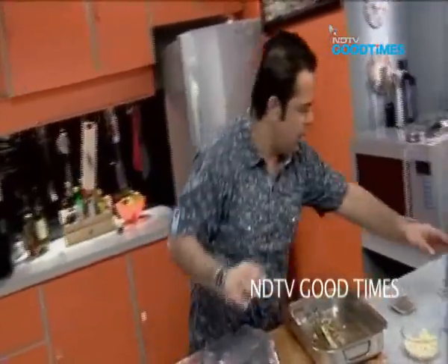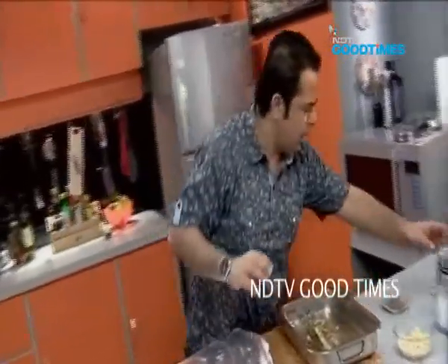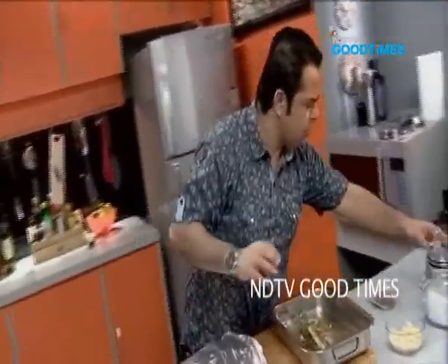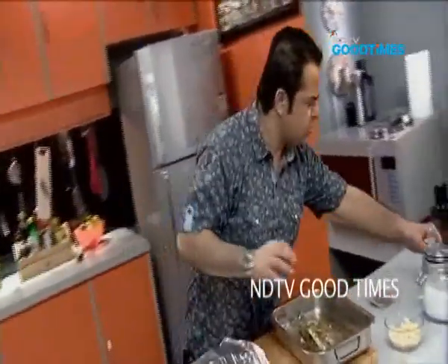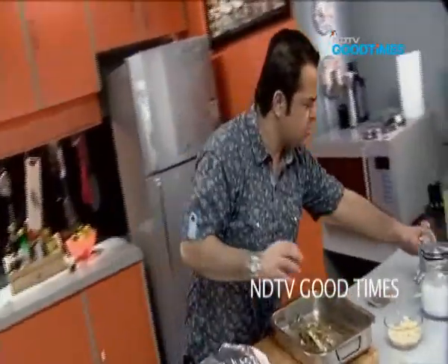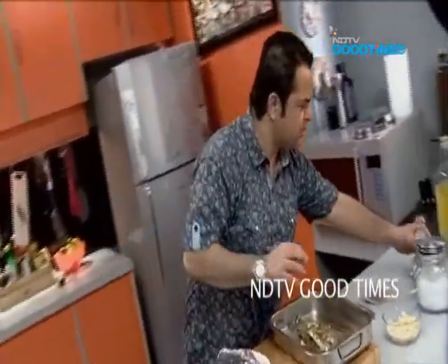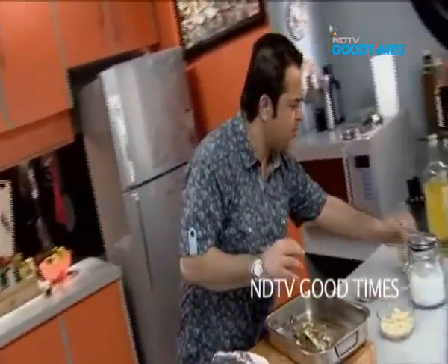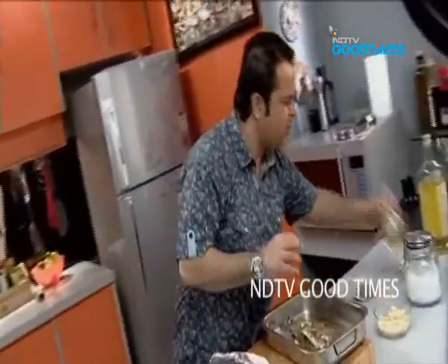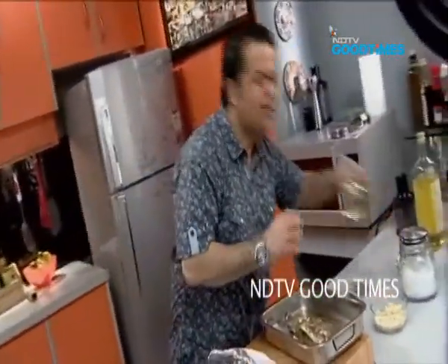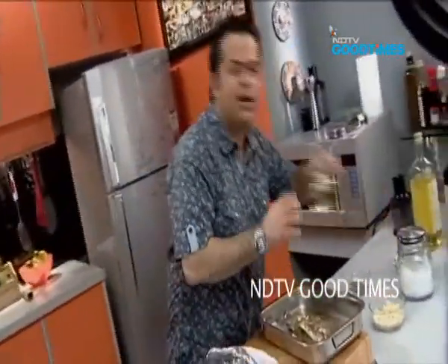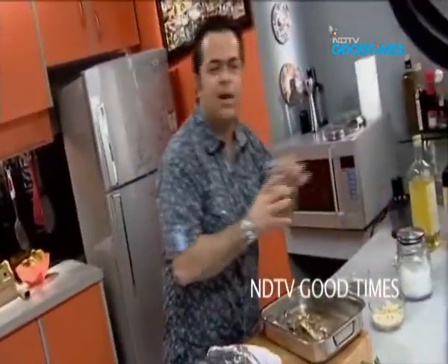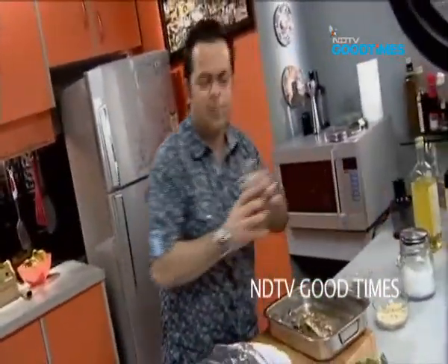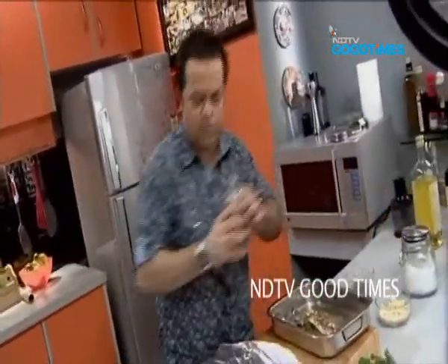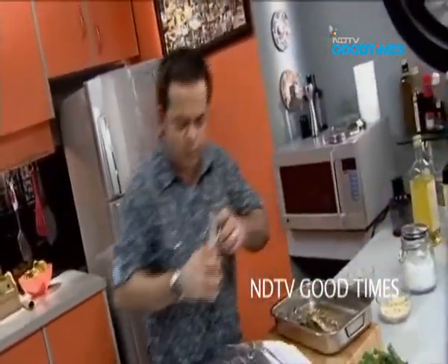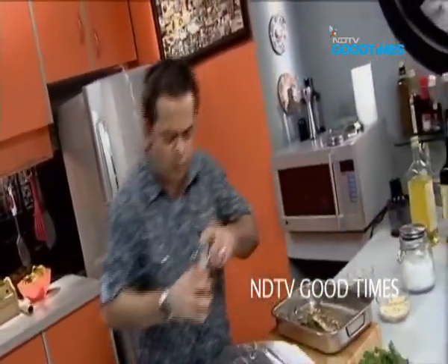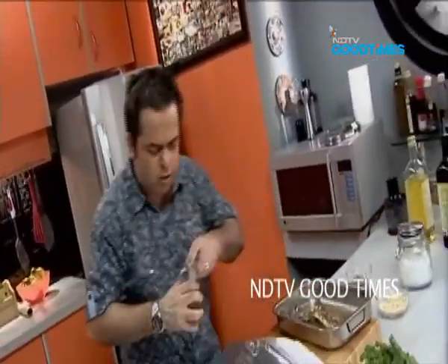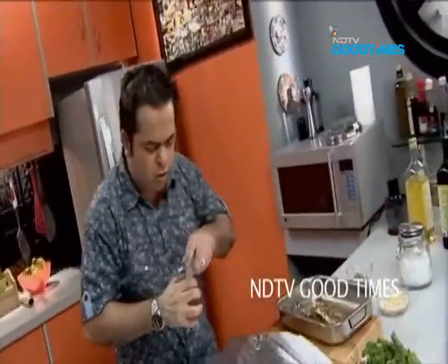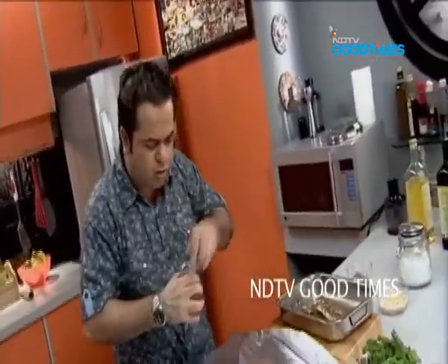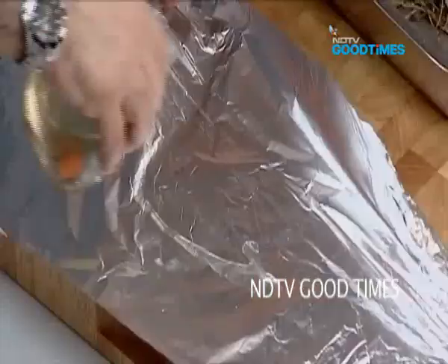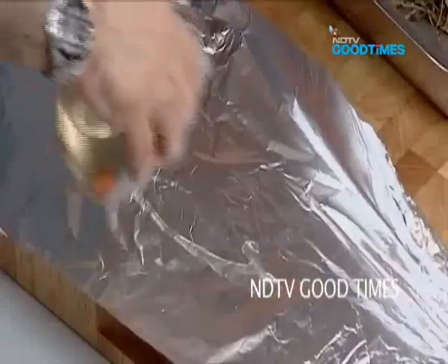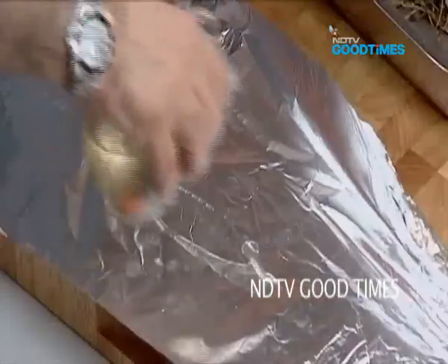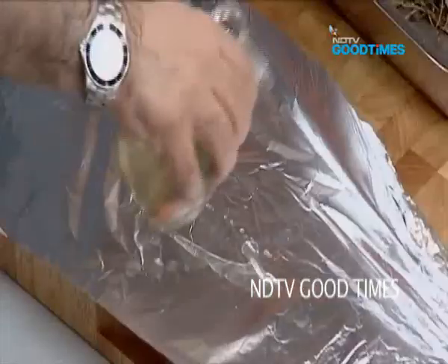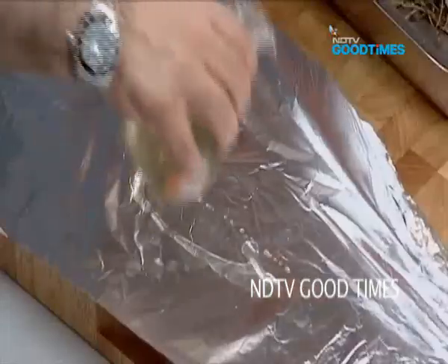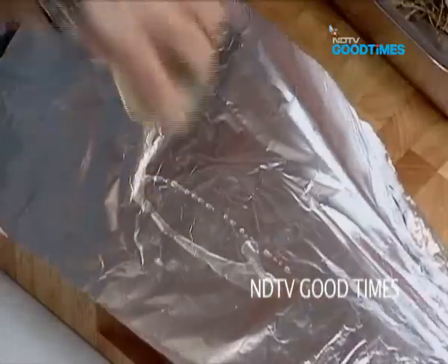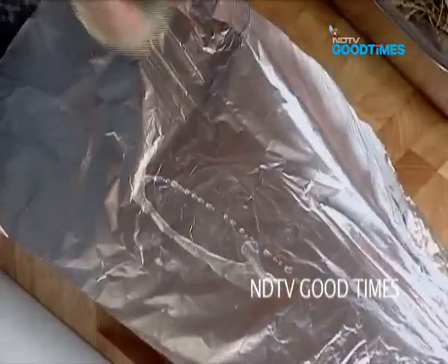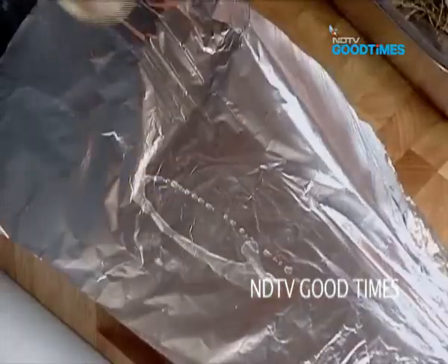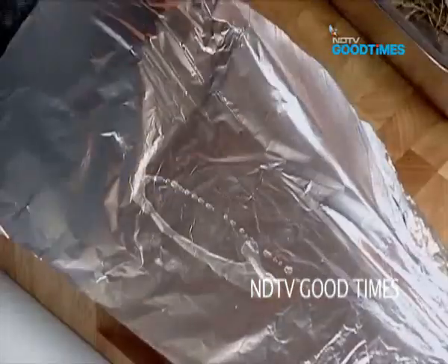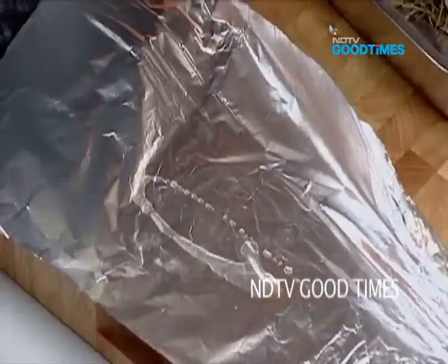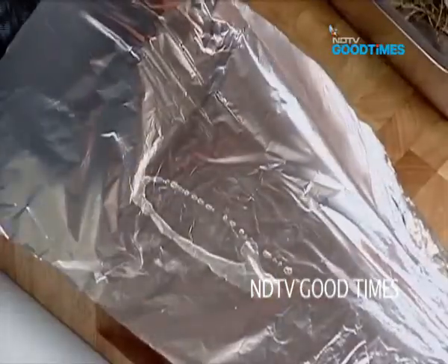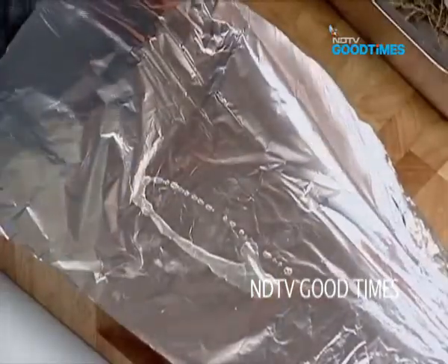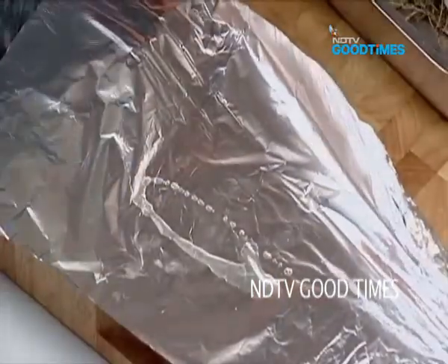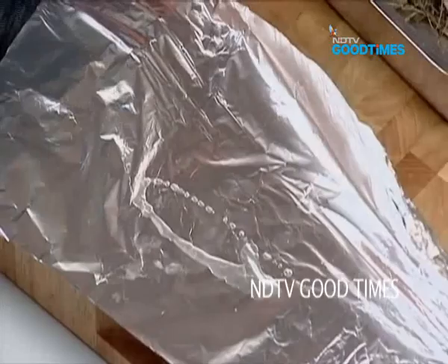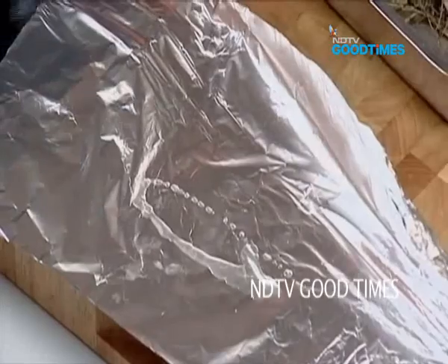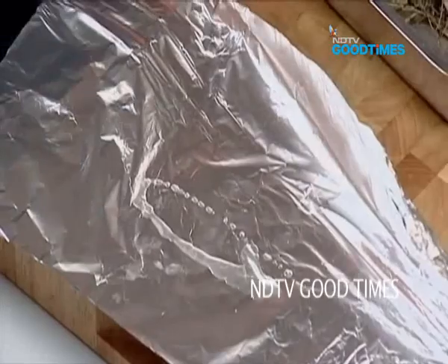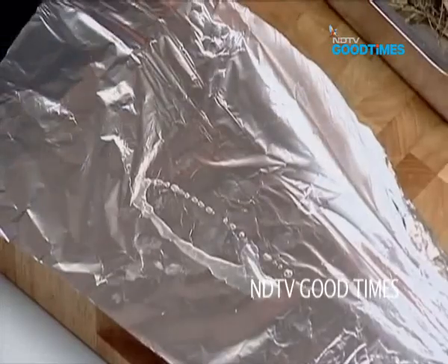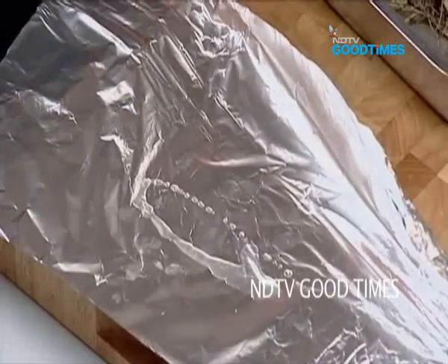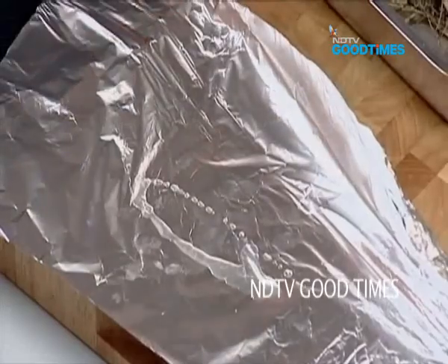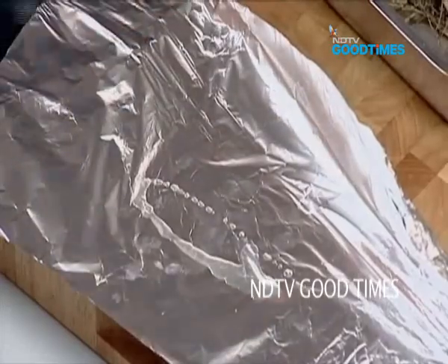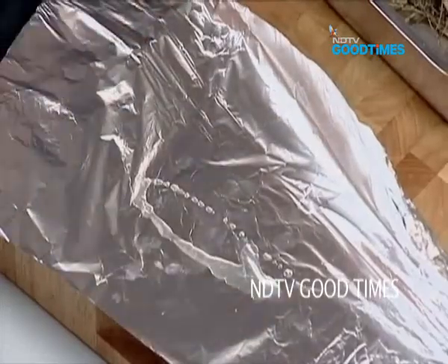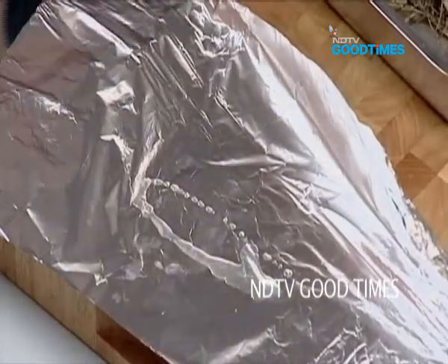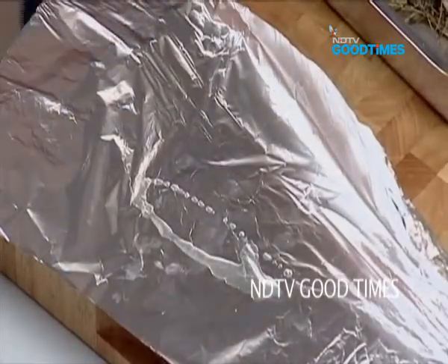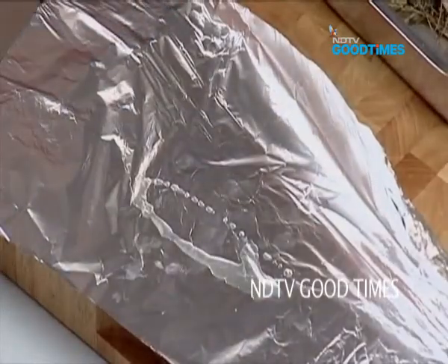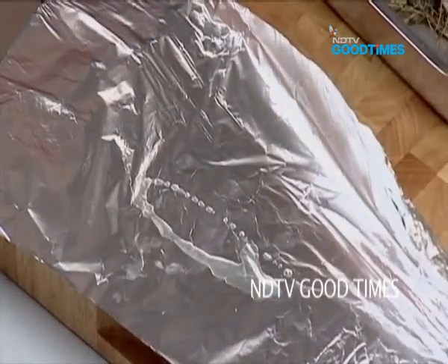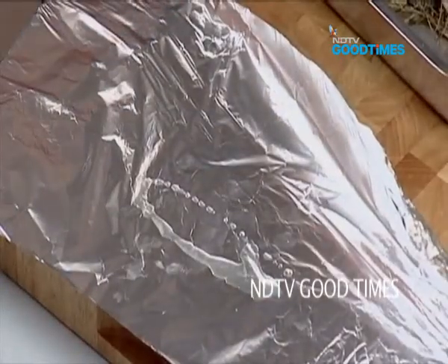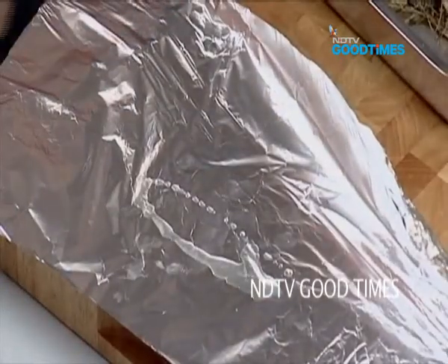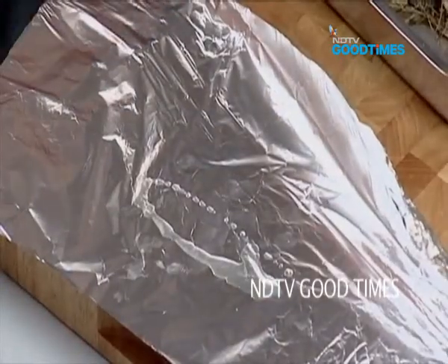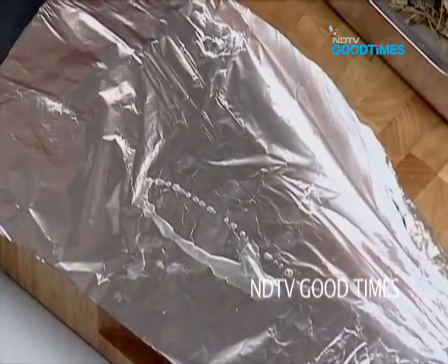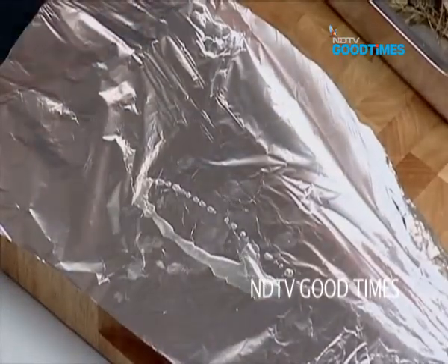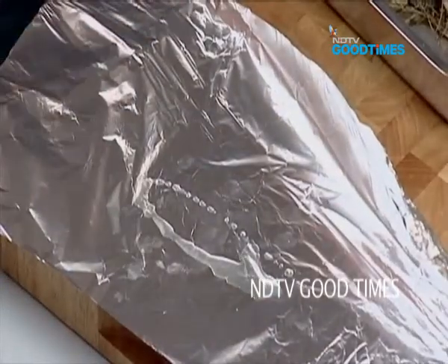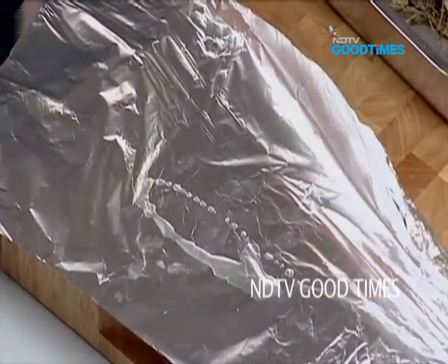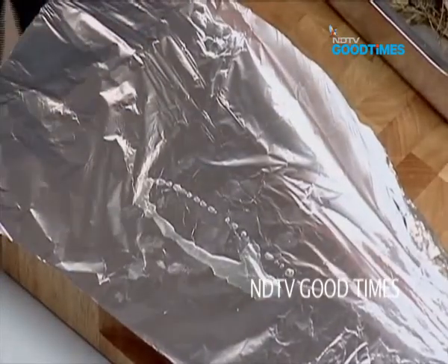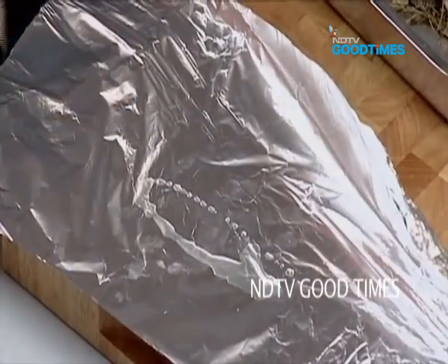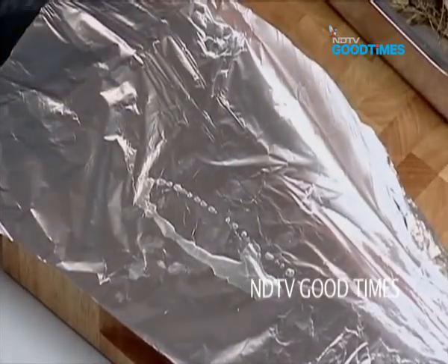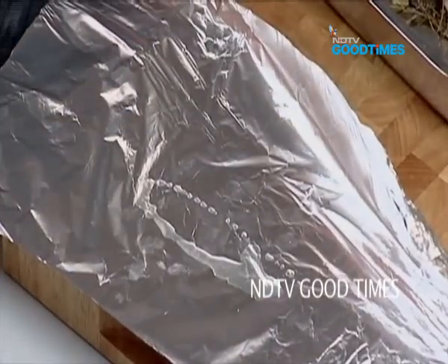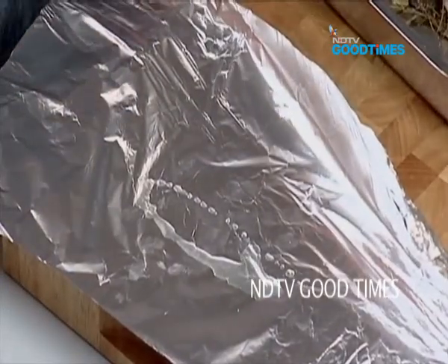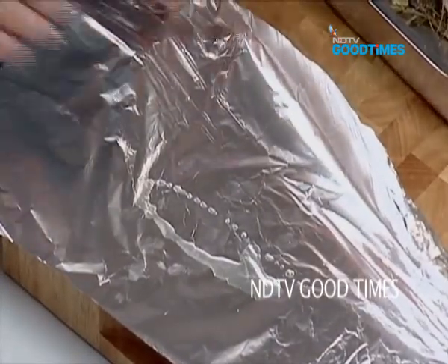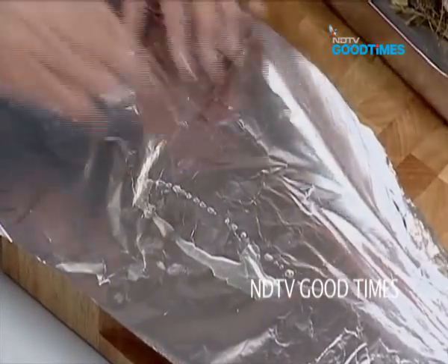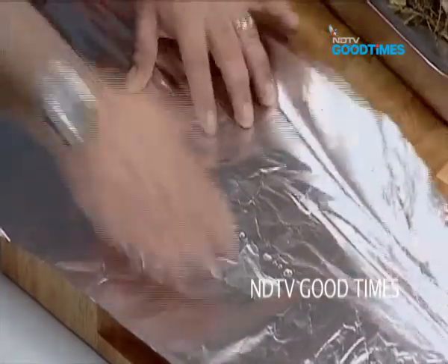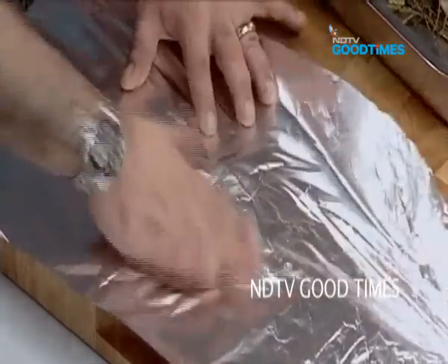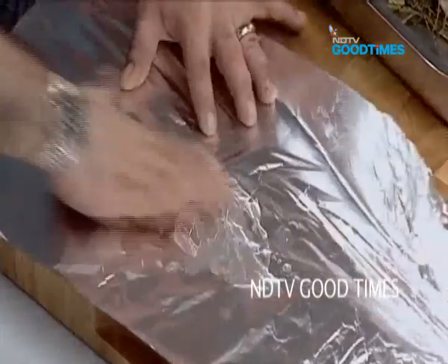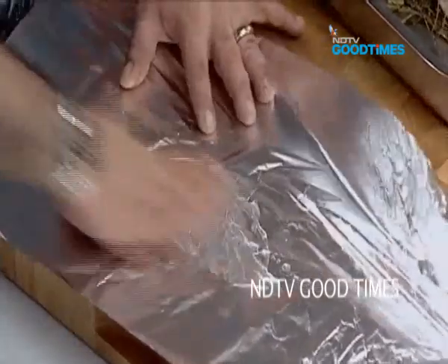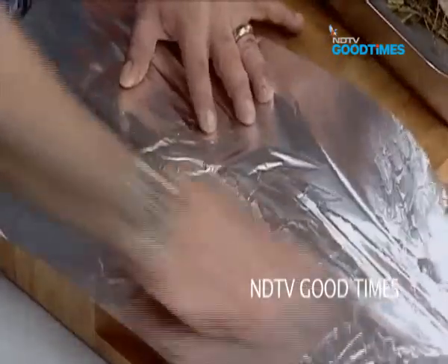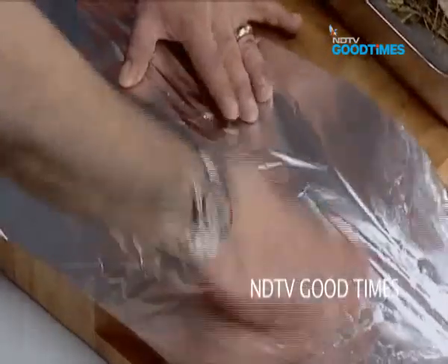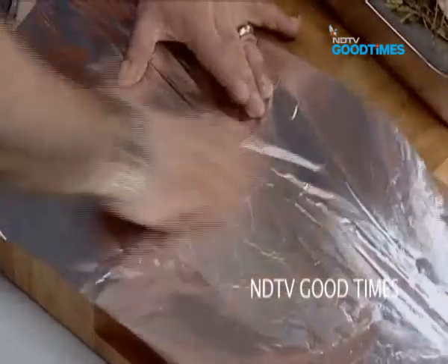I just put a little bit of oil. You know, fish is a funny thing — especially when you have the skin on, a little bit of oil.